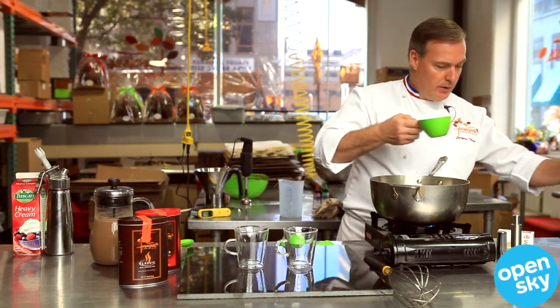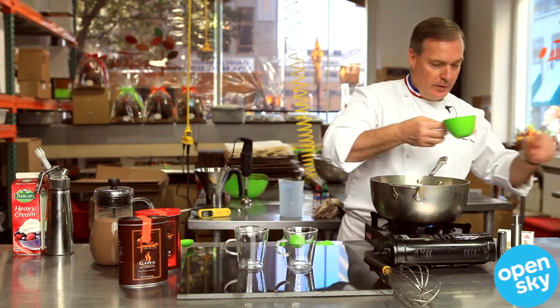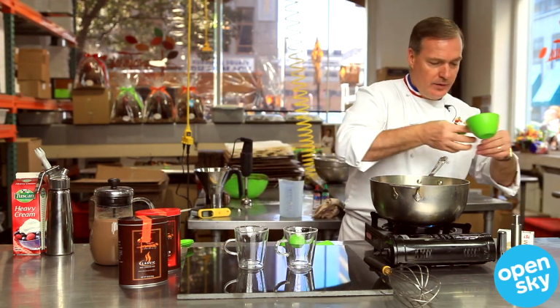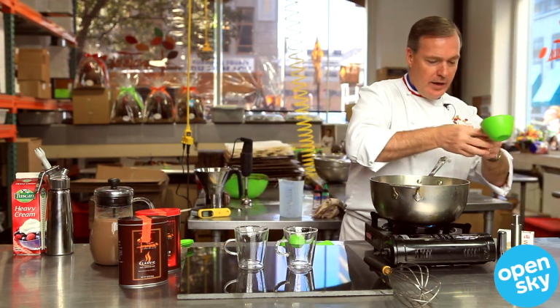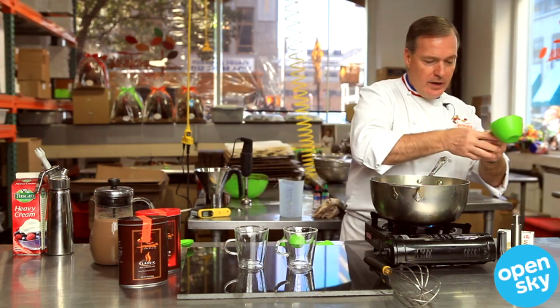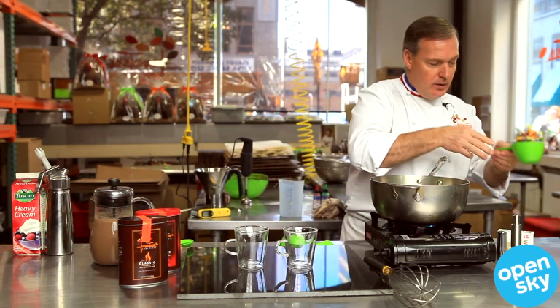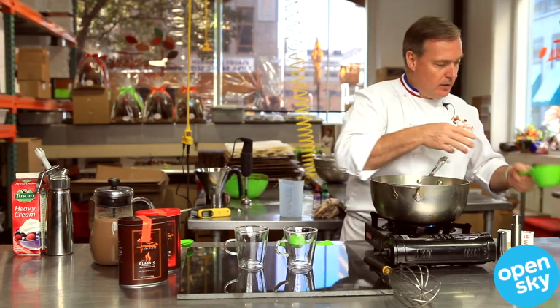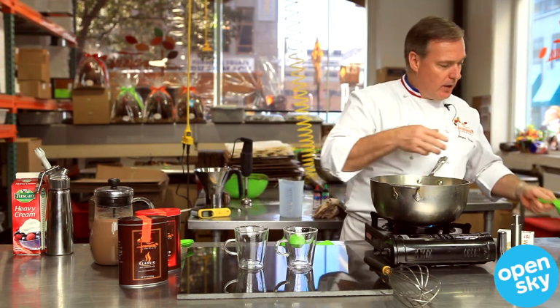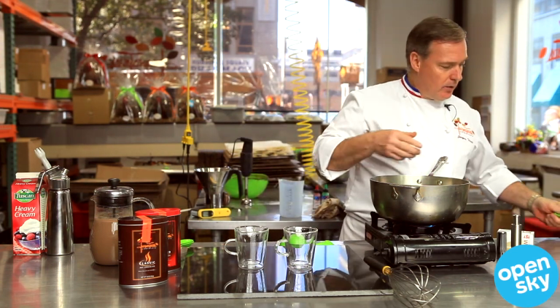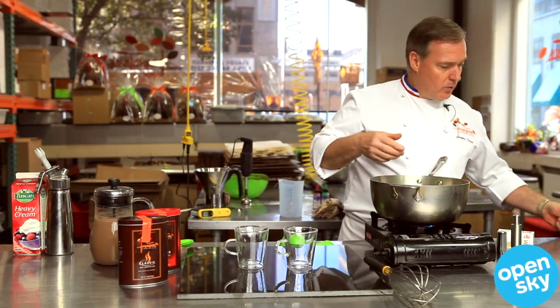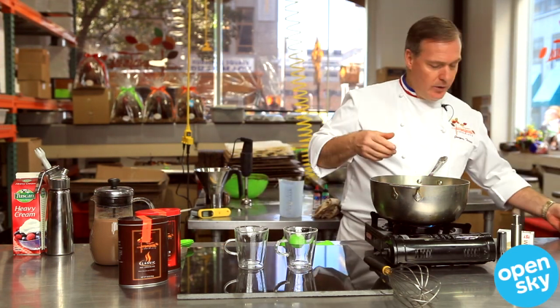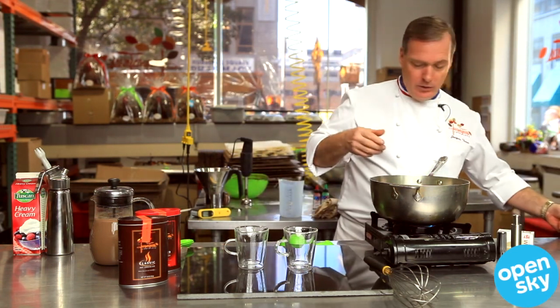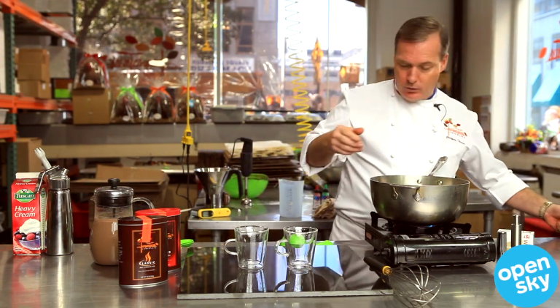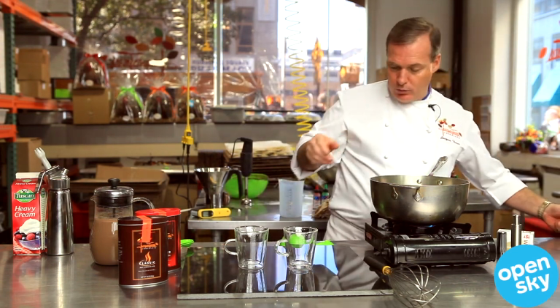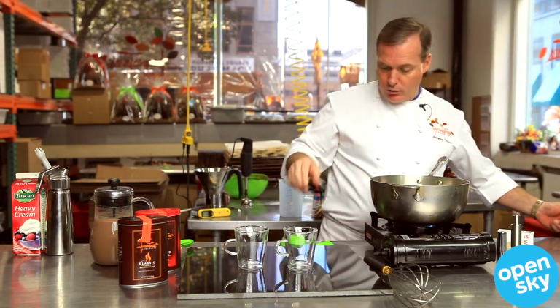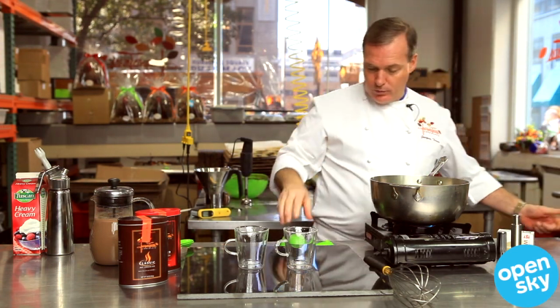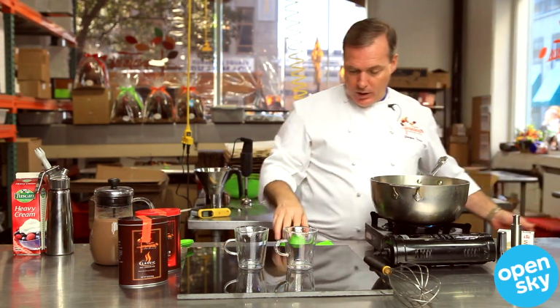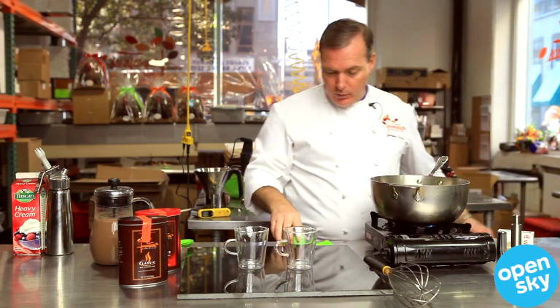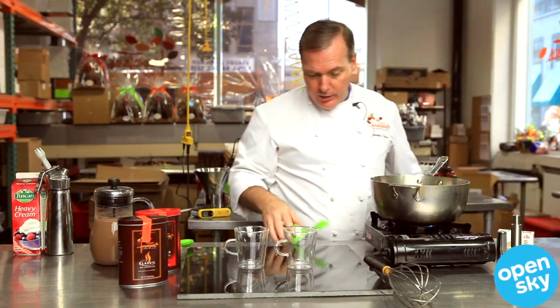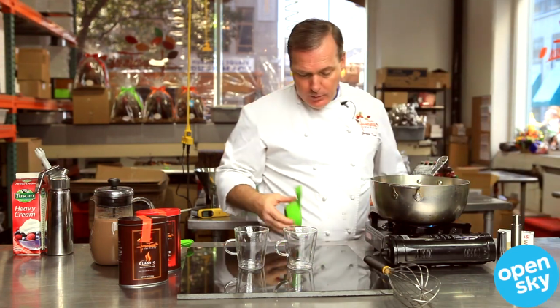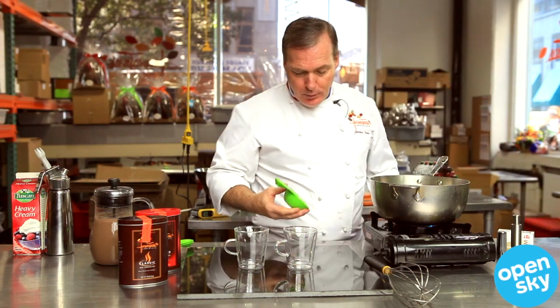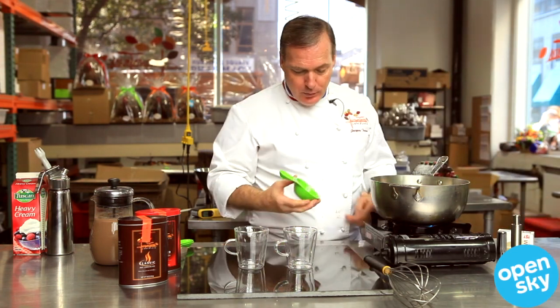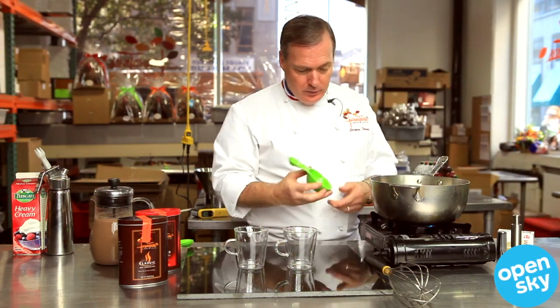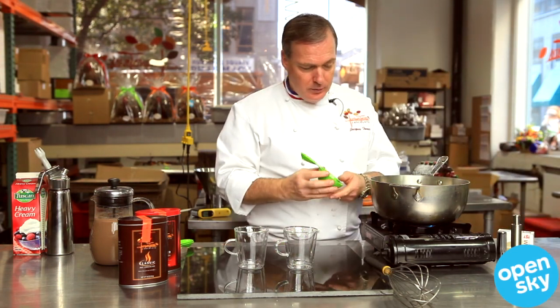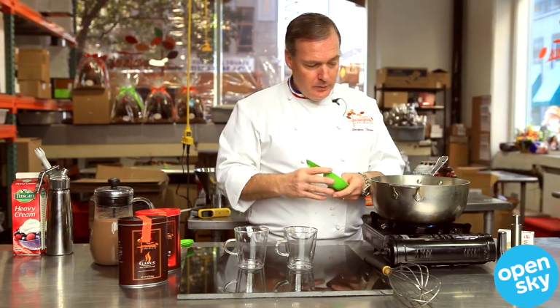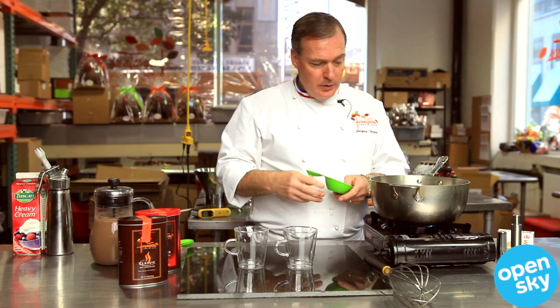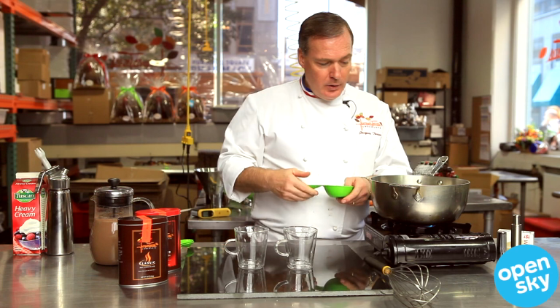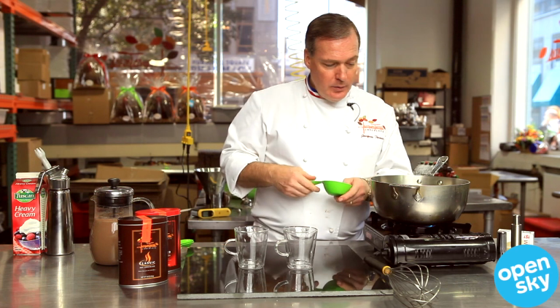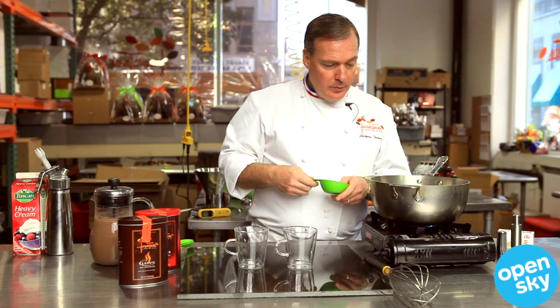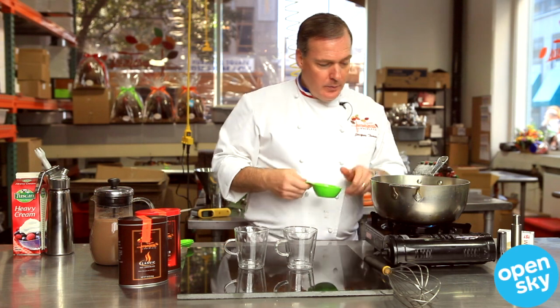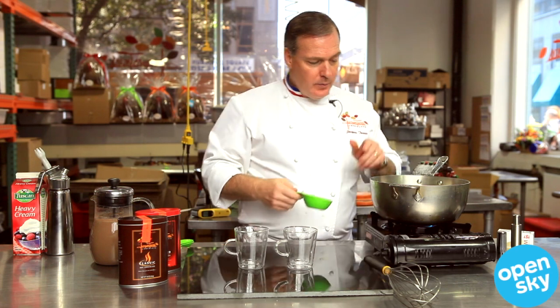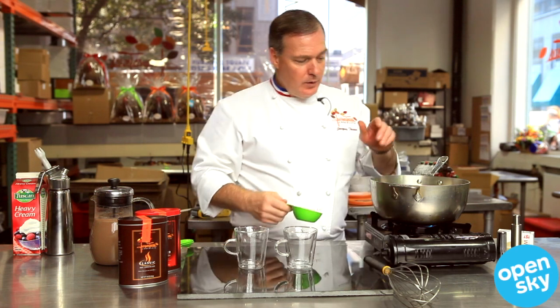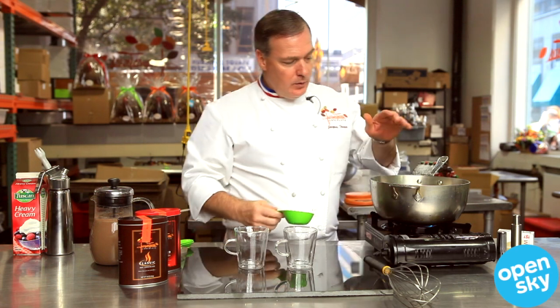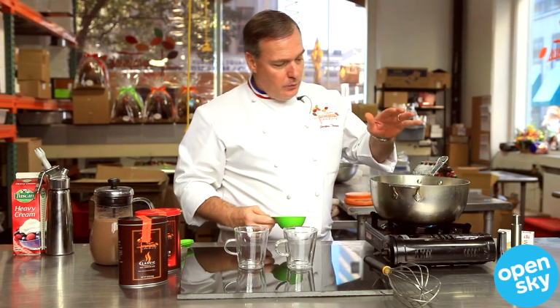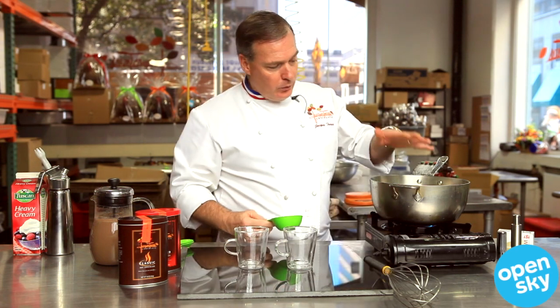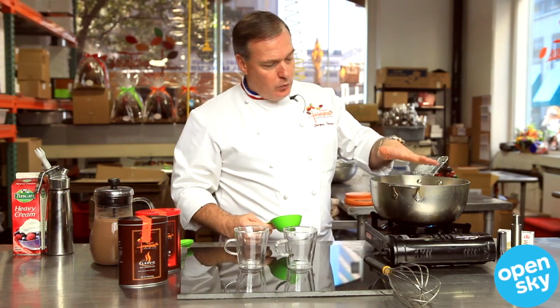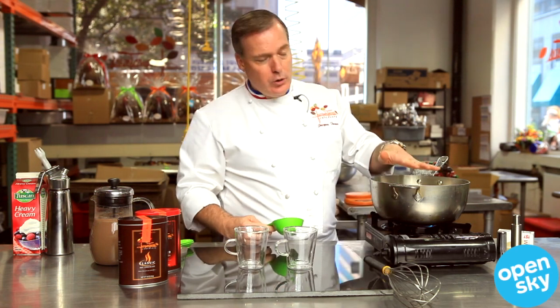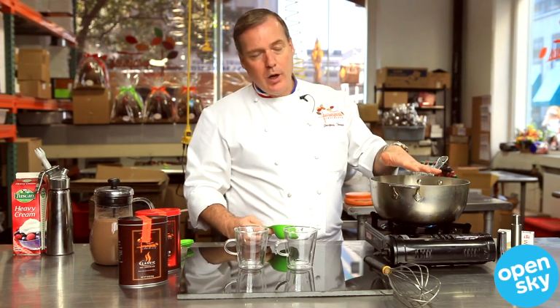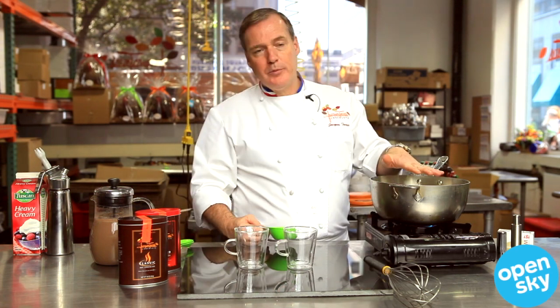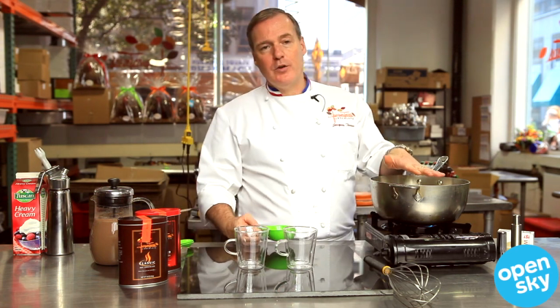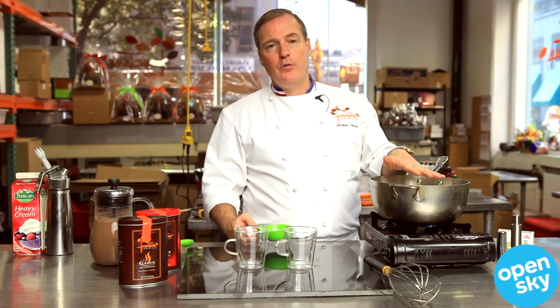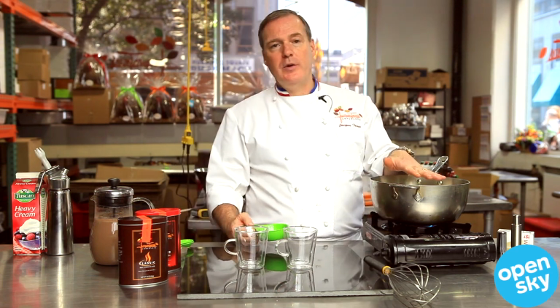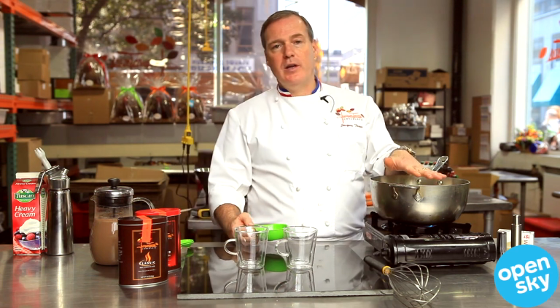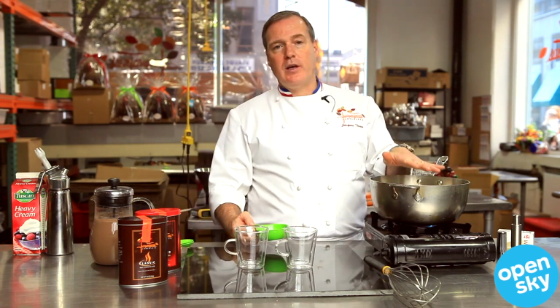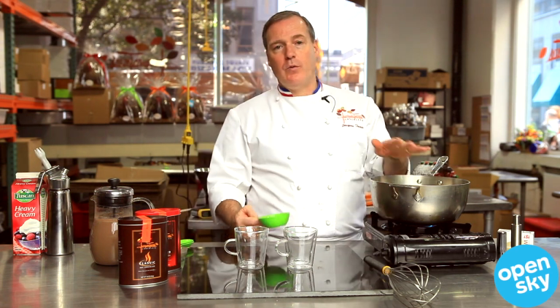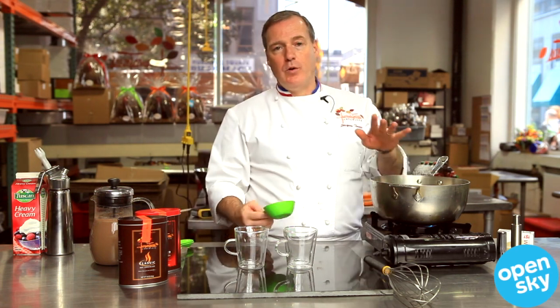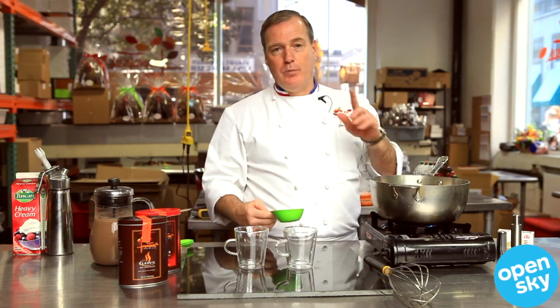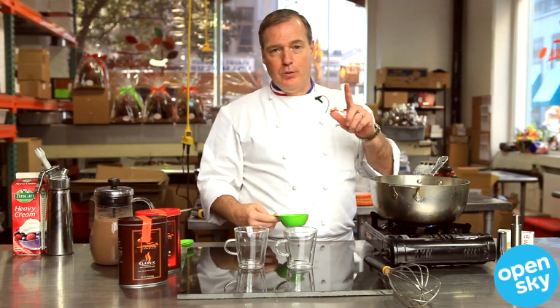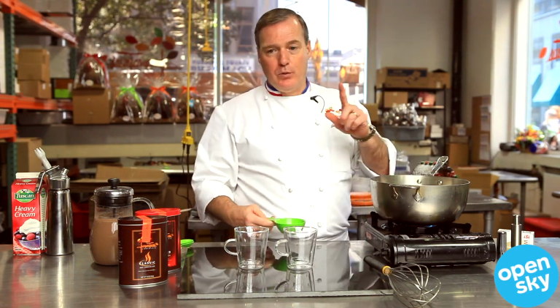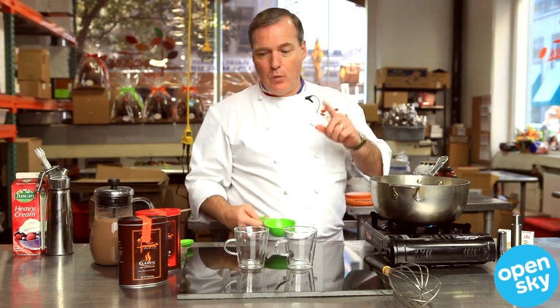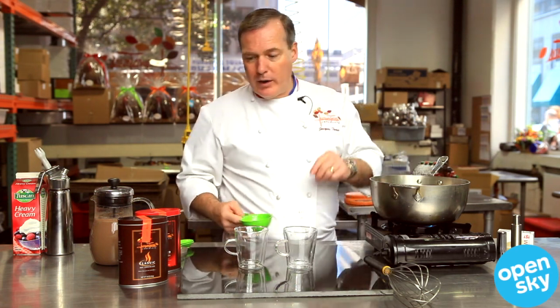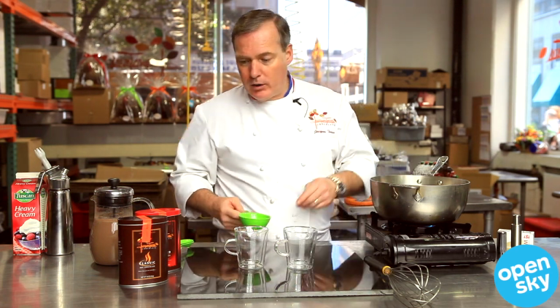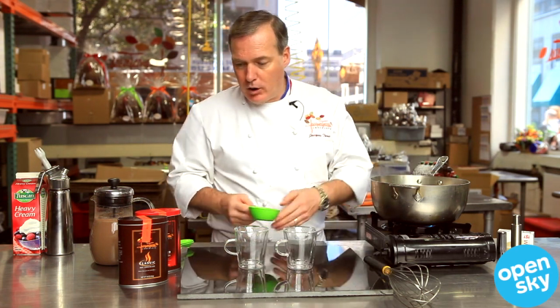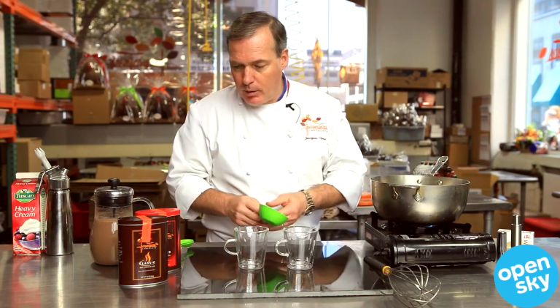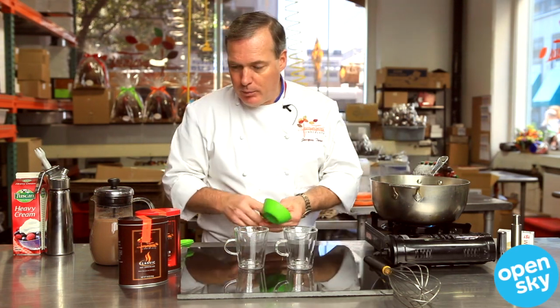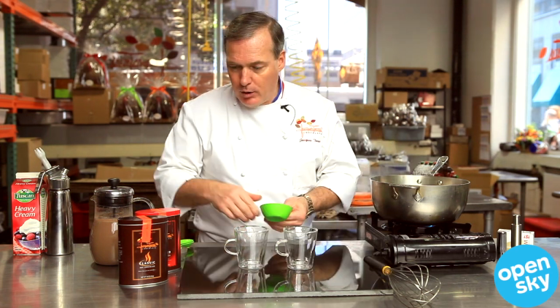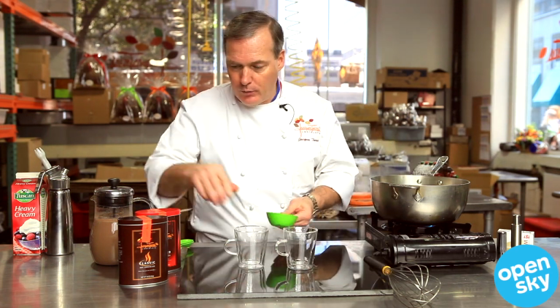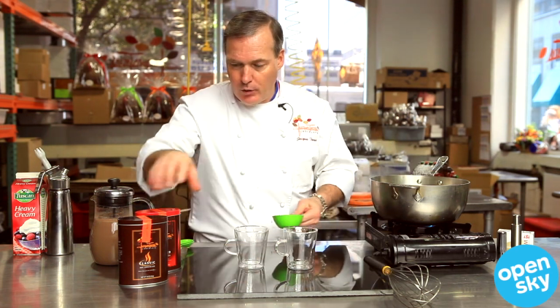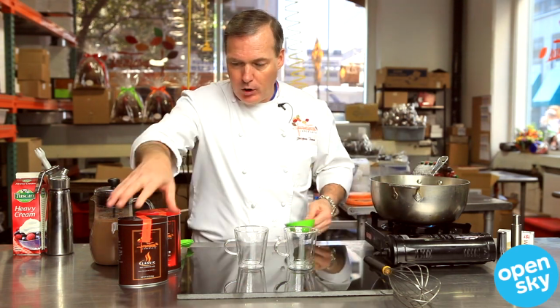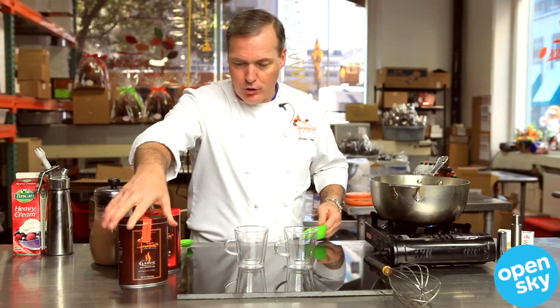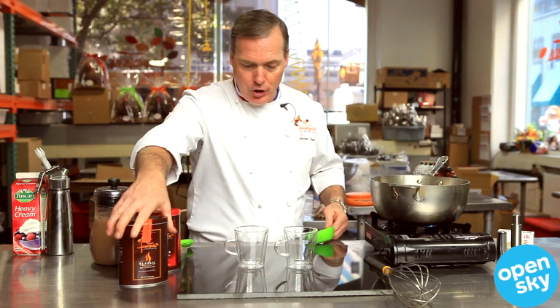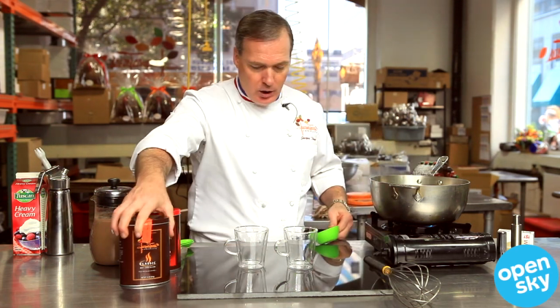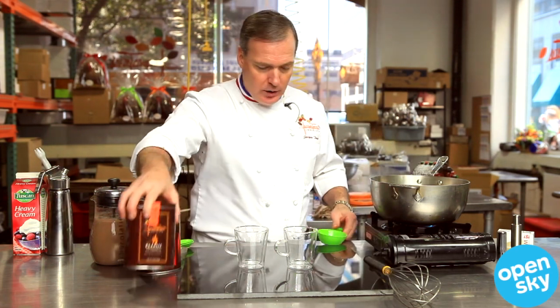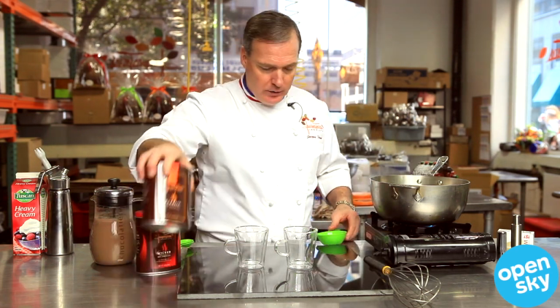For two cups of milk, I will put one cup of hot chocolate.